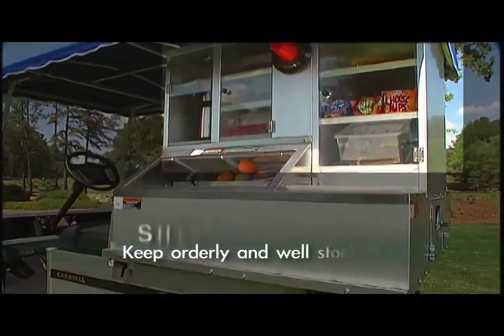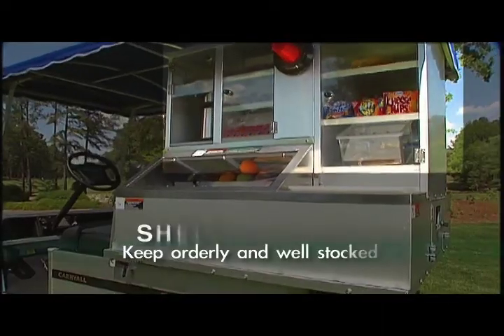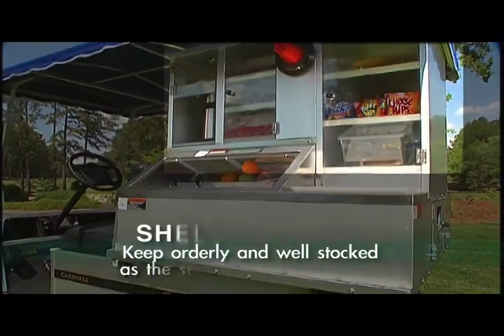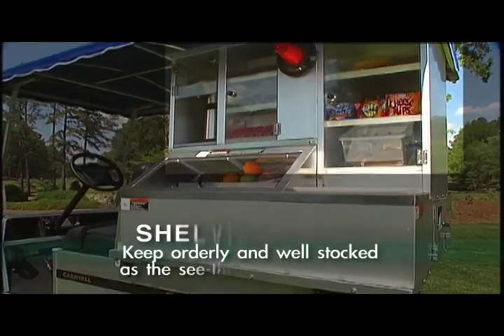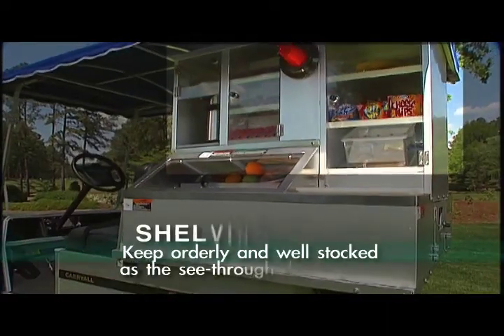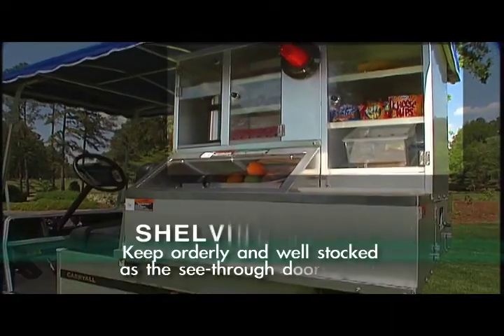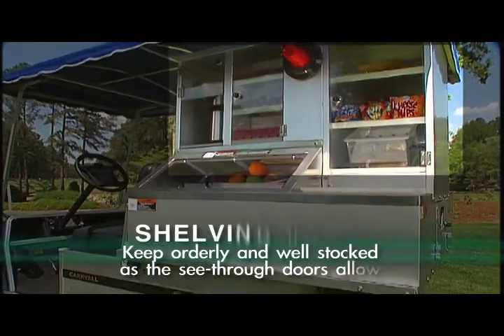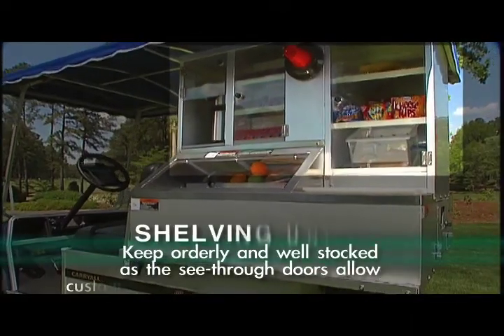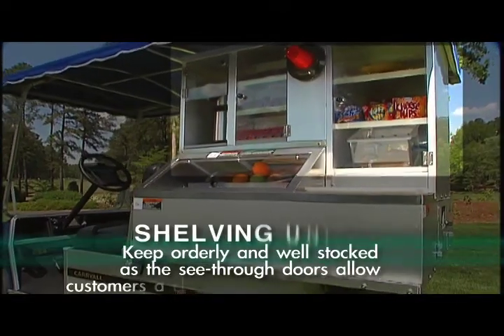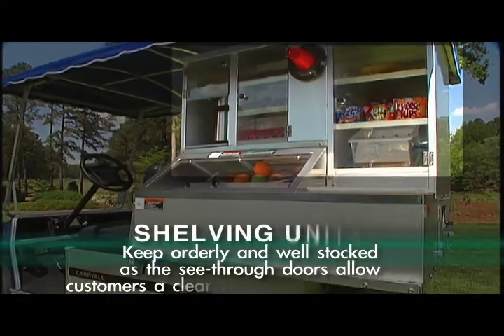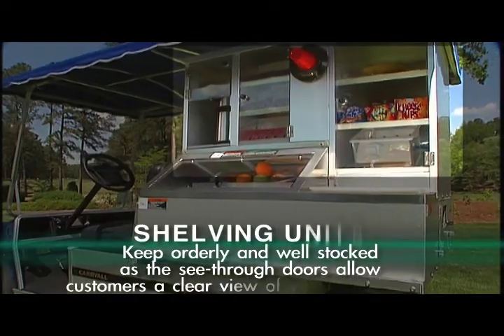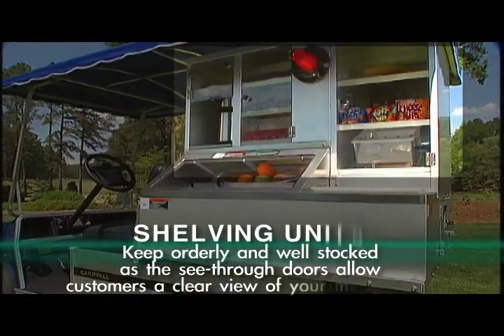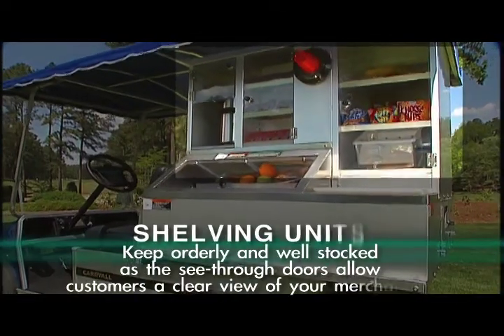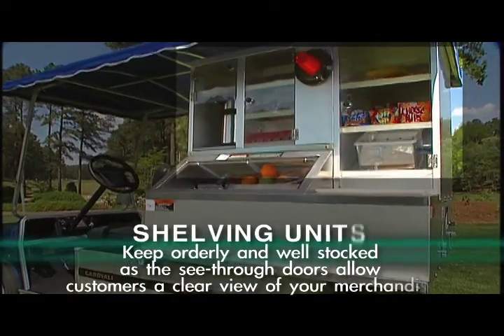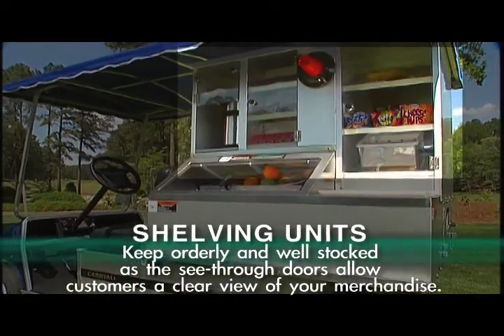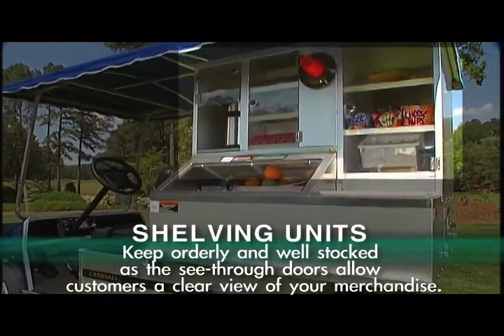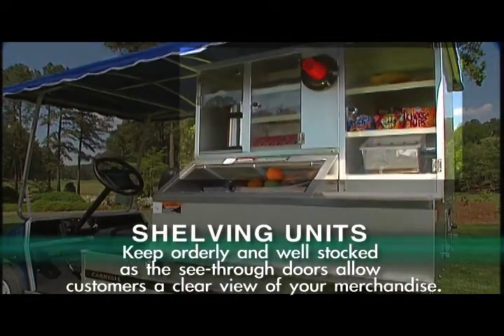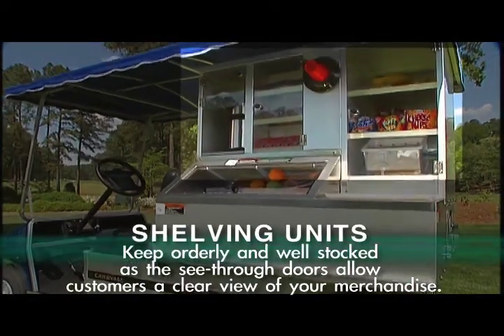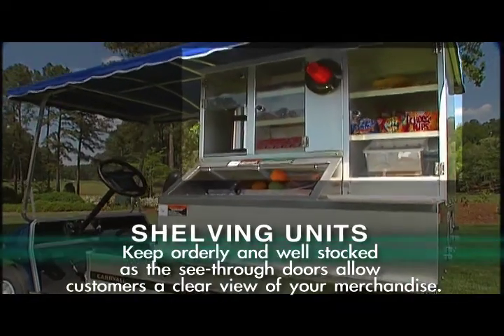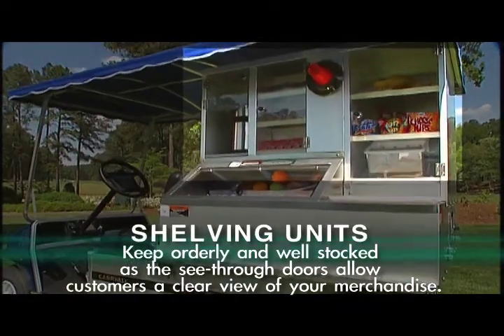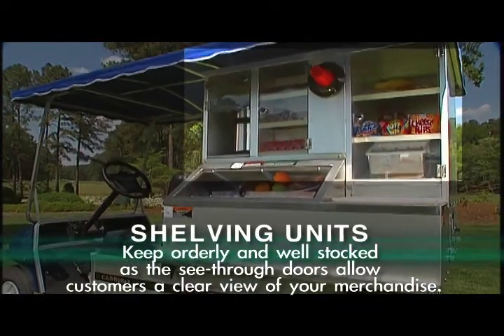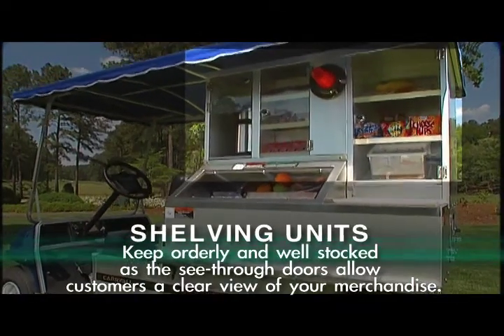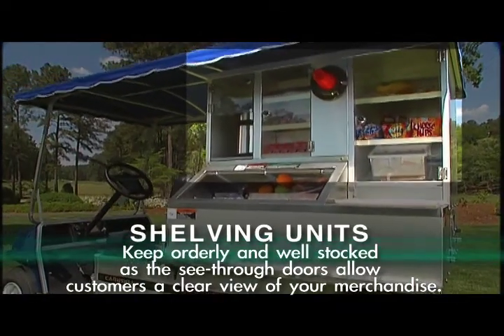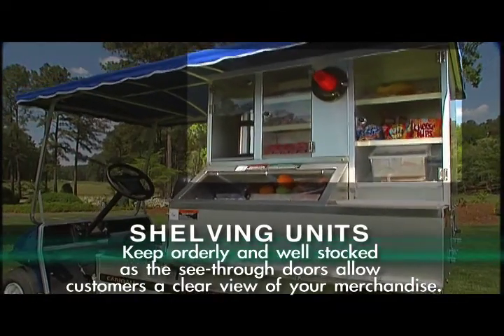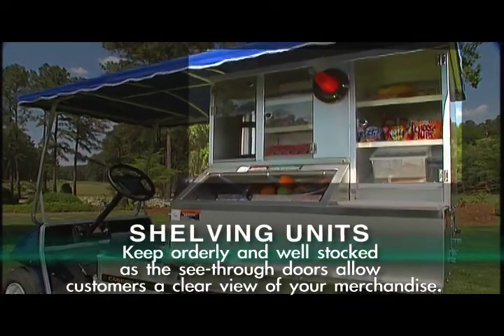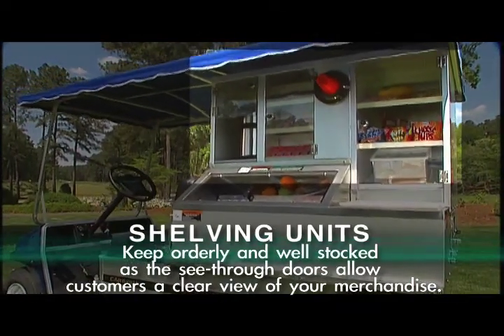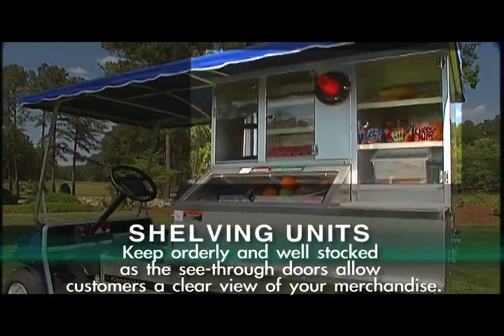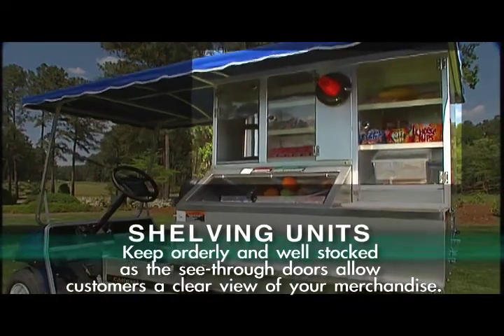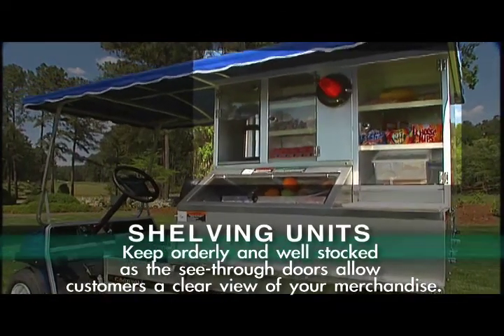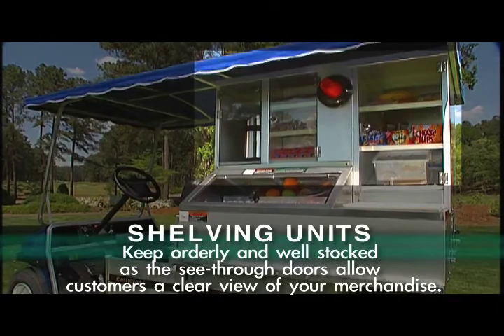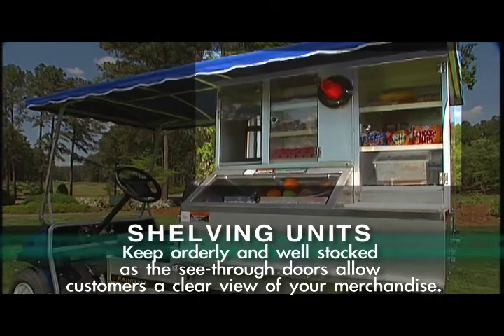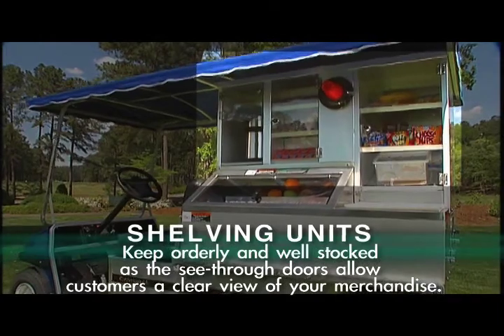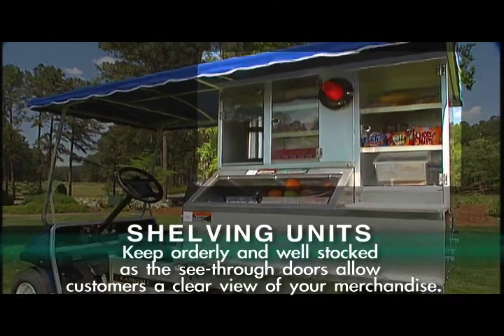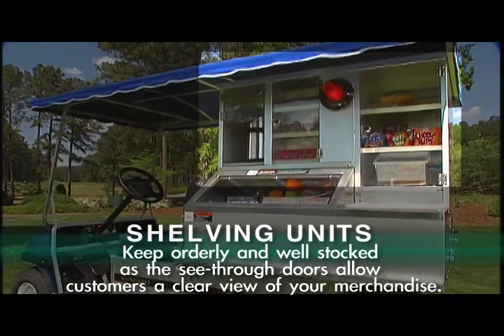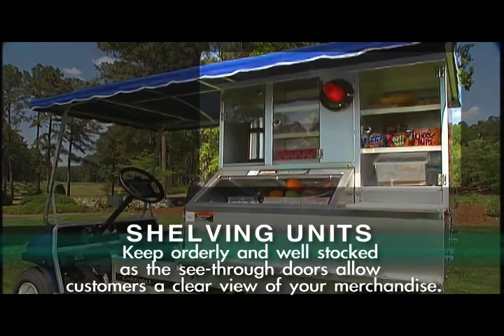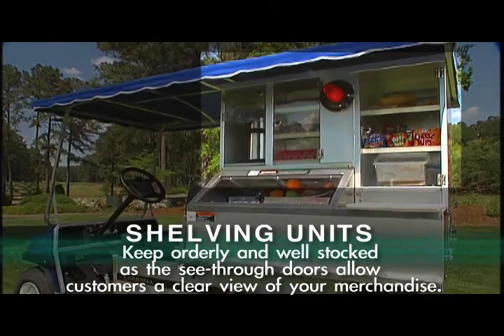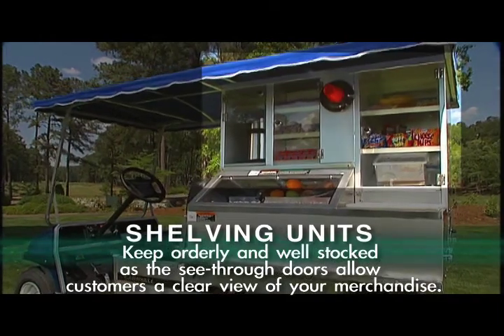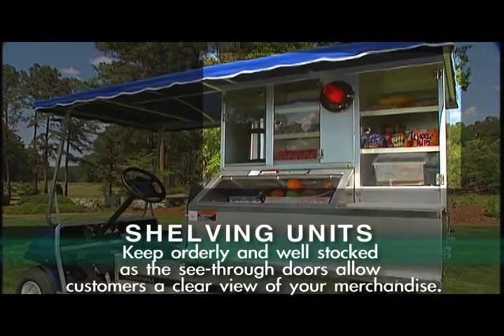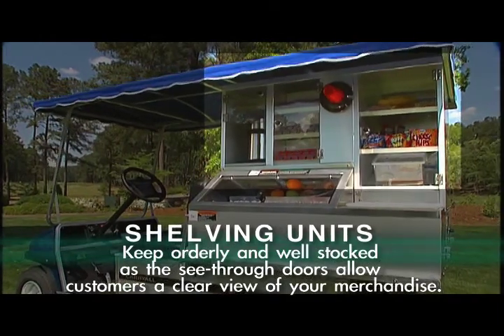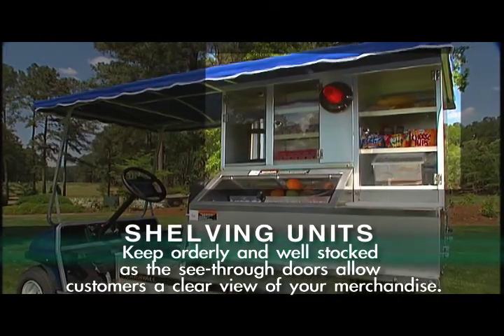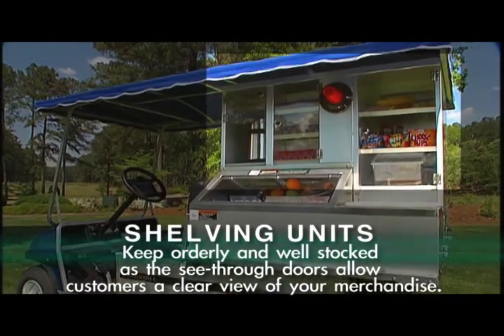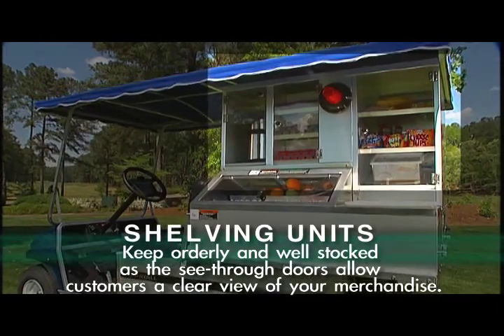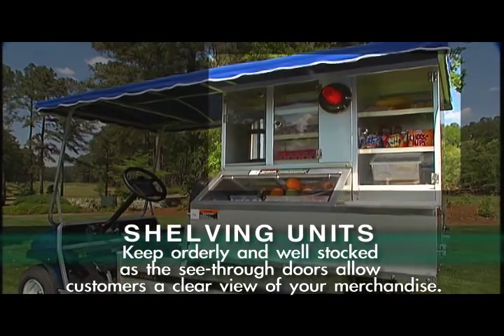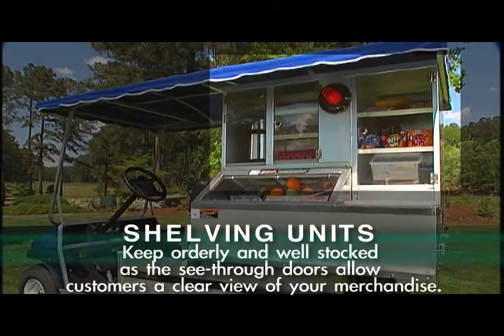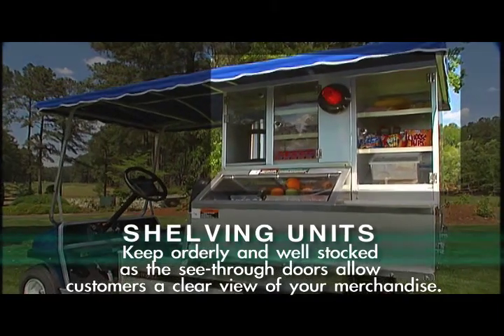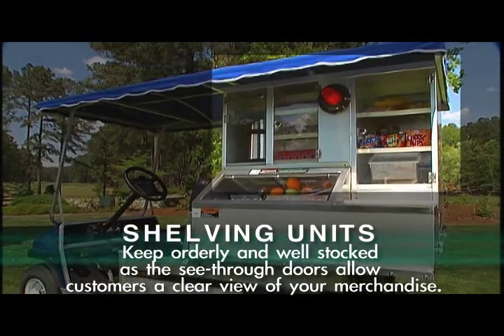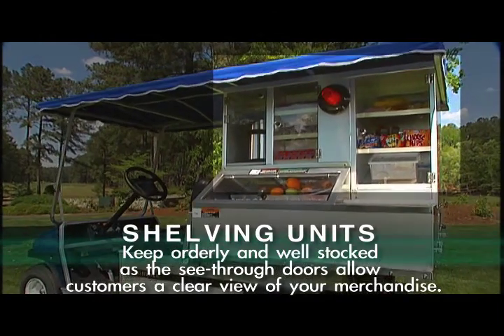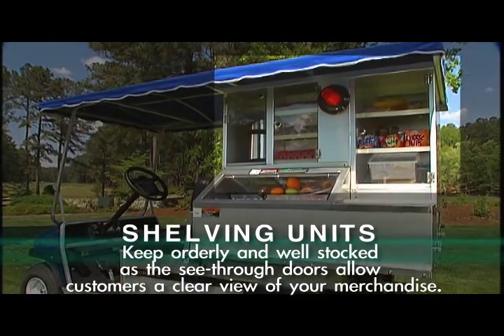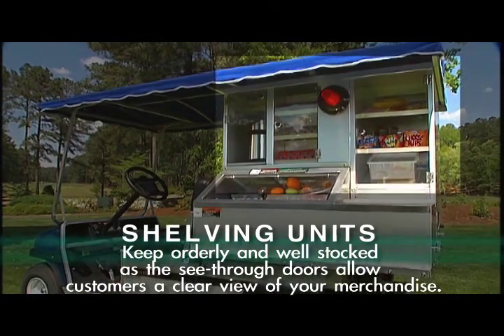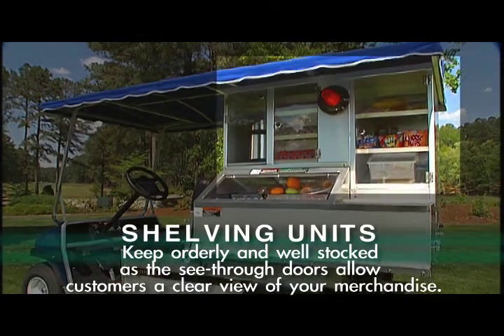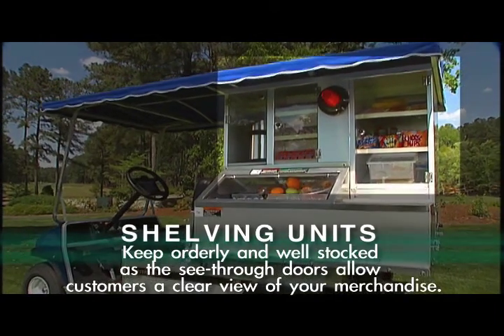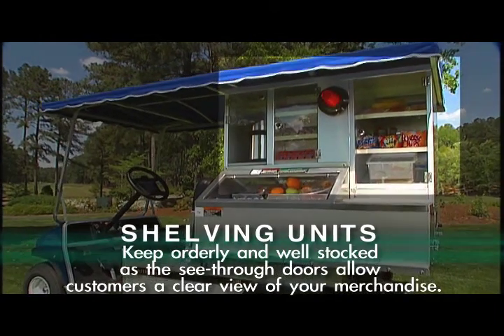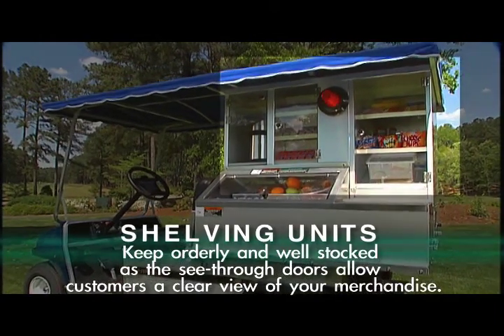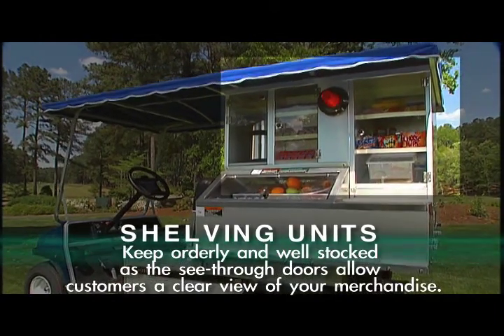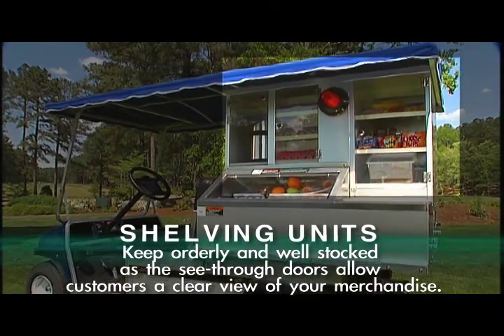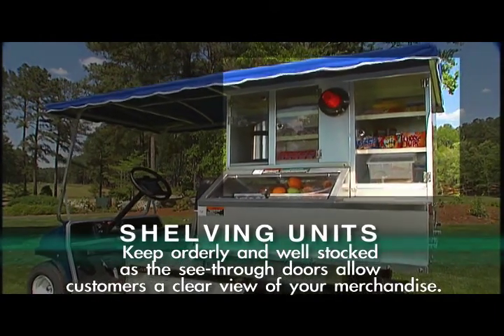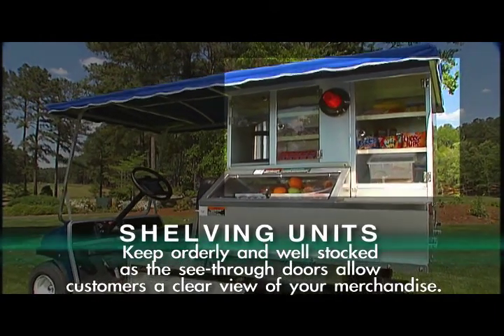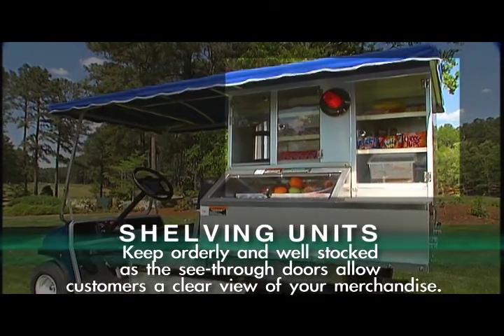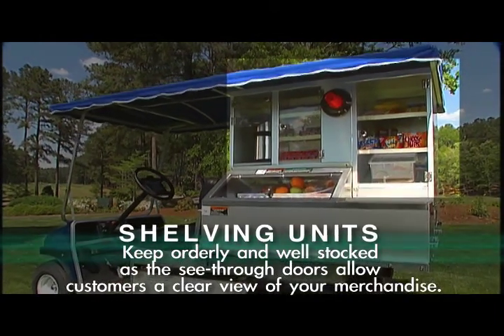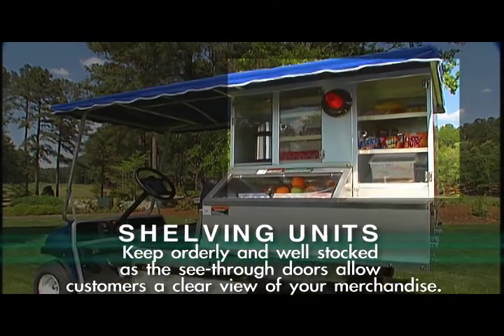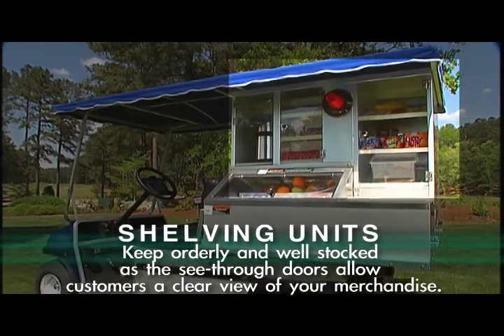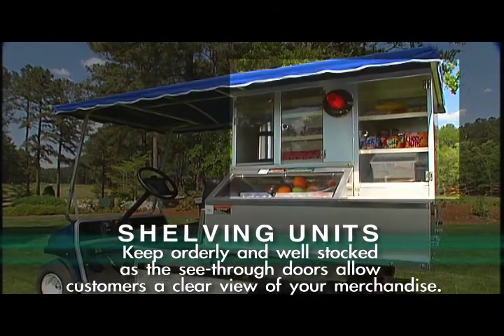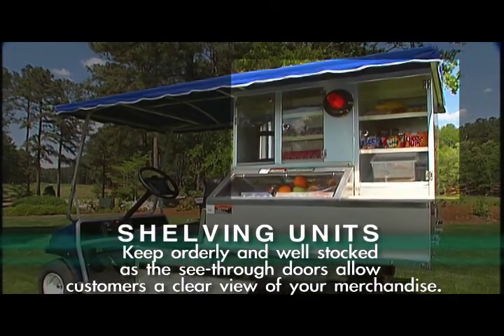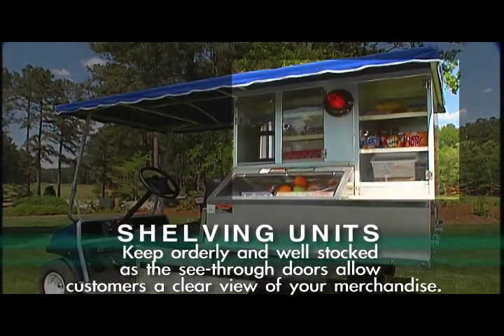Shelving units: keep orderly and well stocked, as the see-through doors allow customers a clear view of your merchandise.